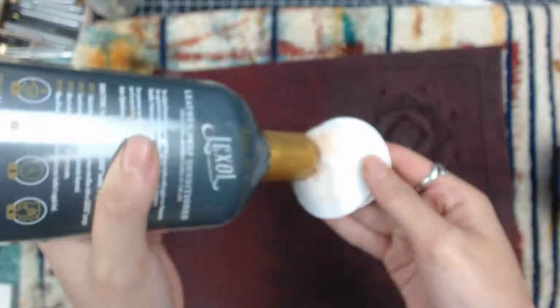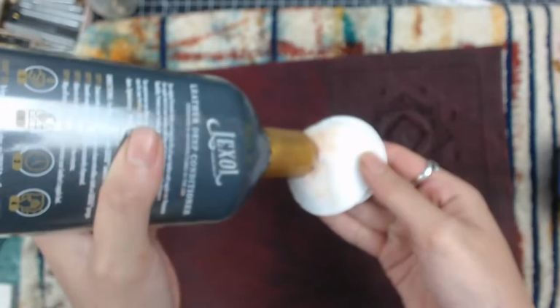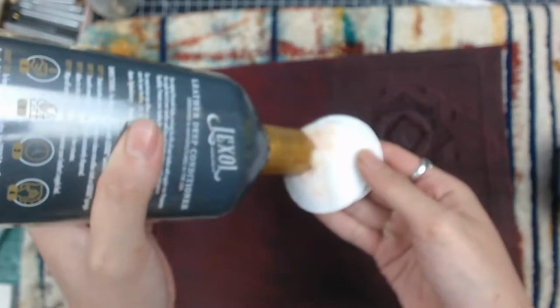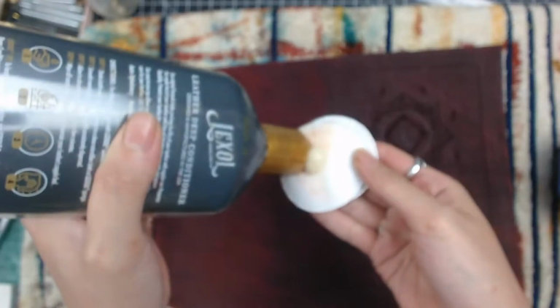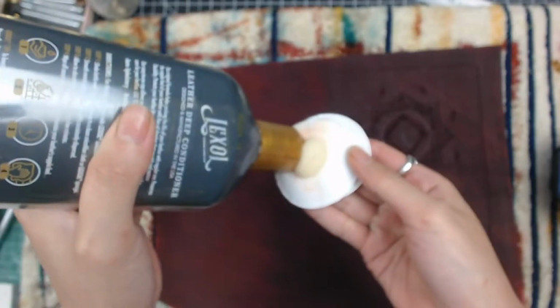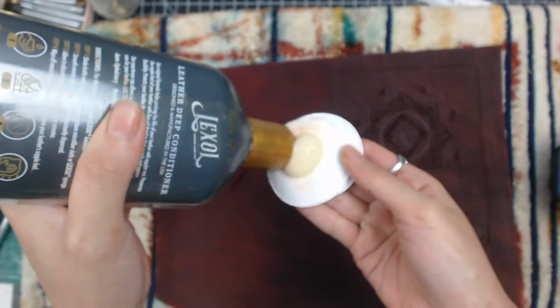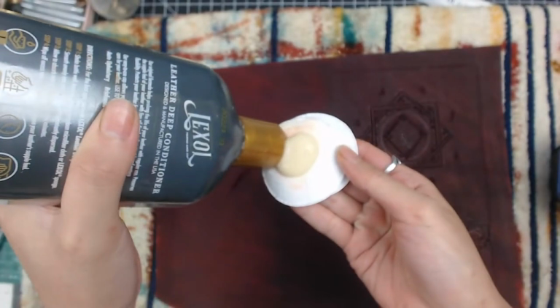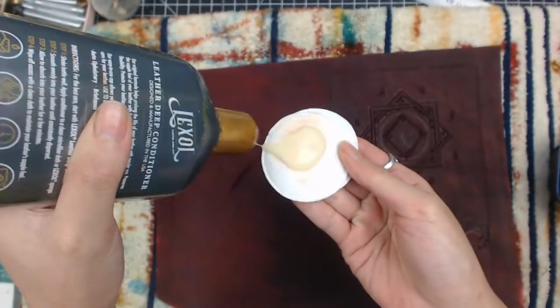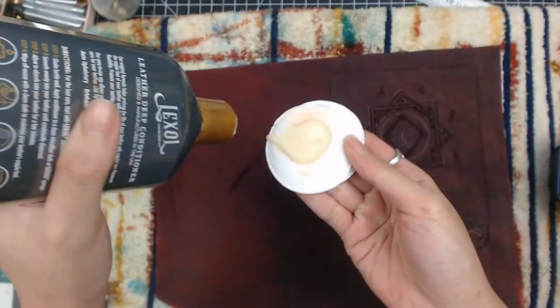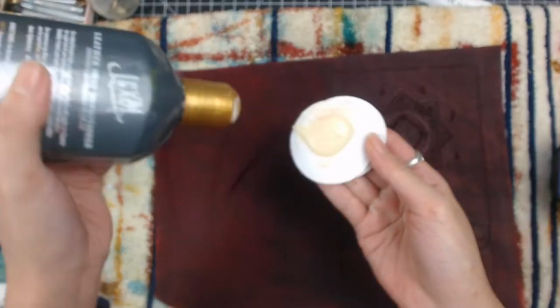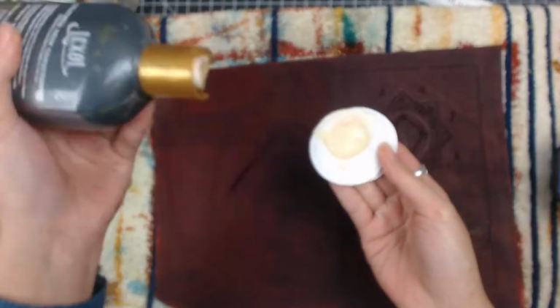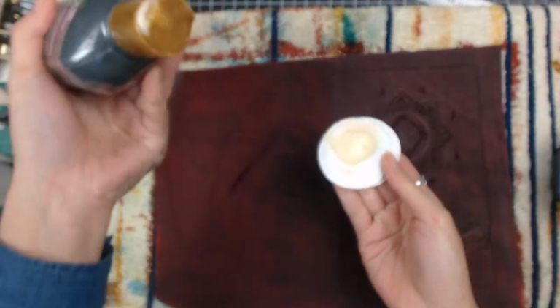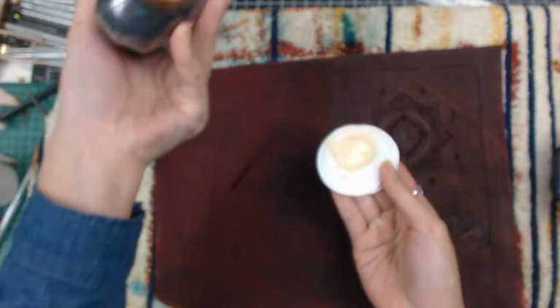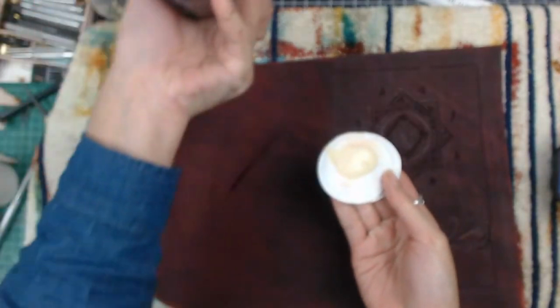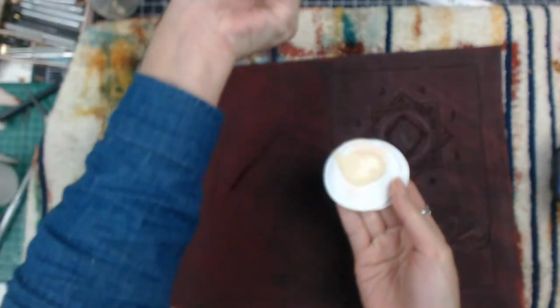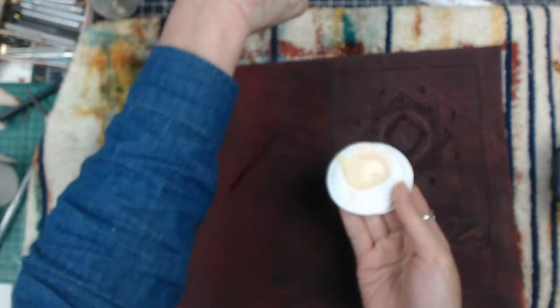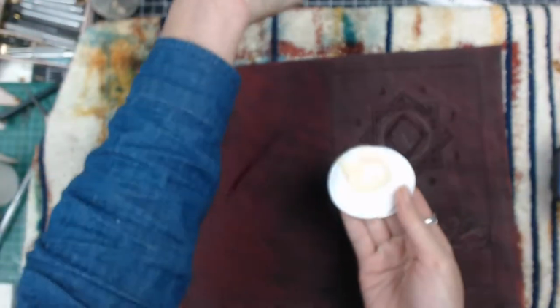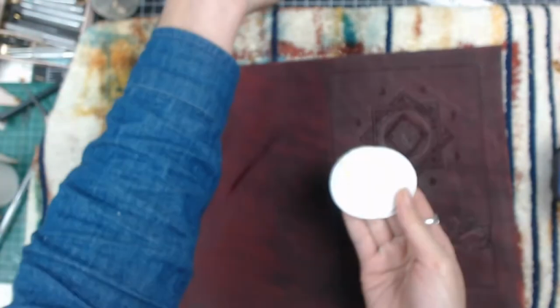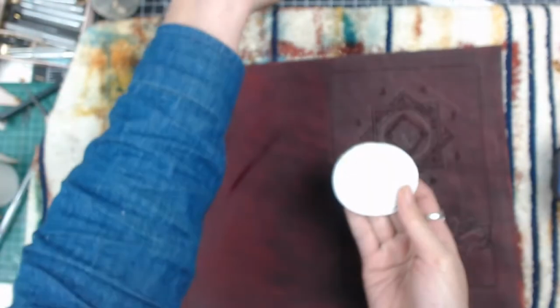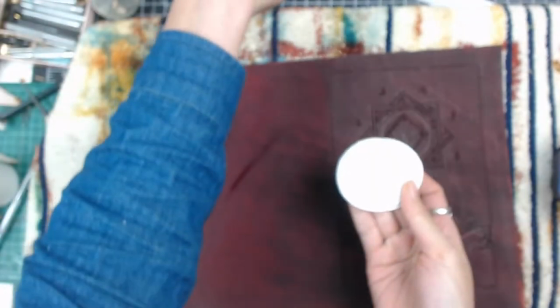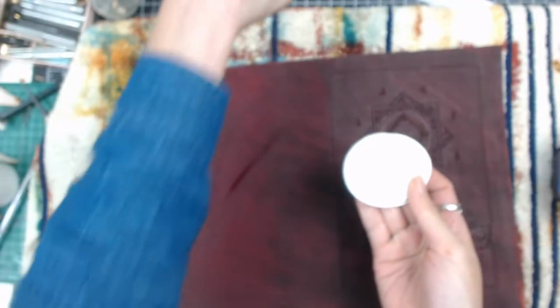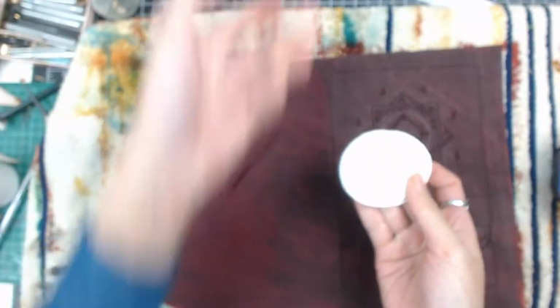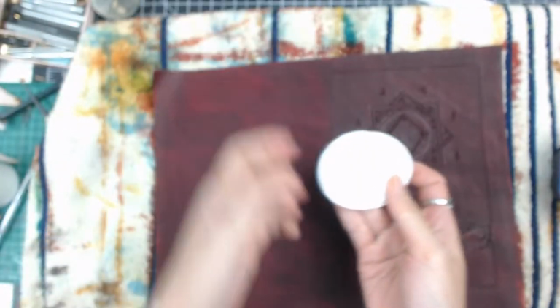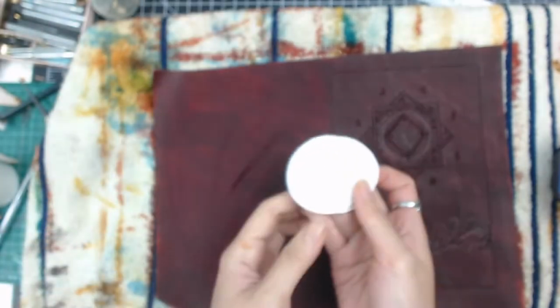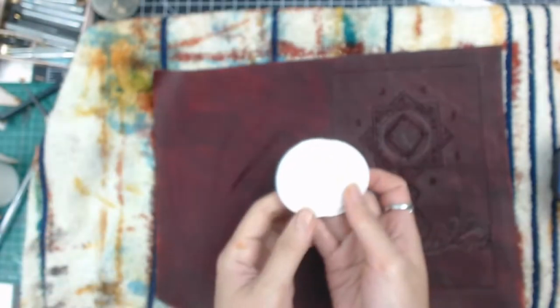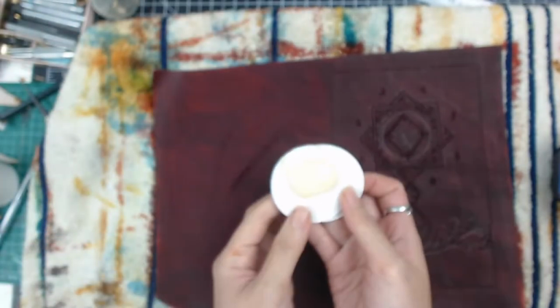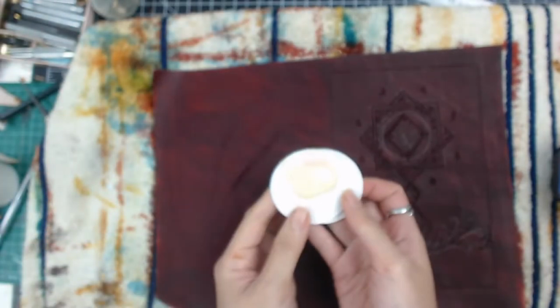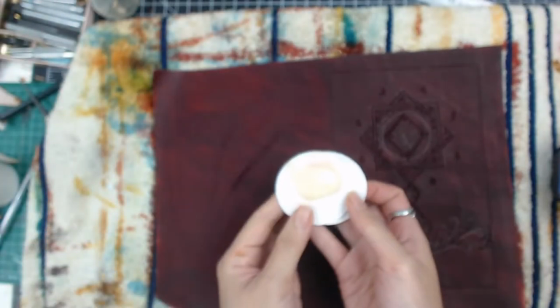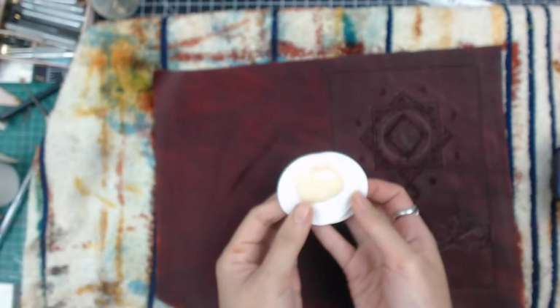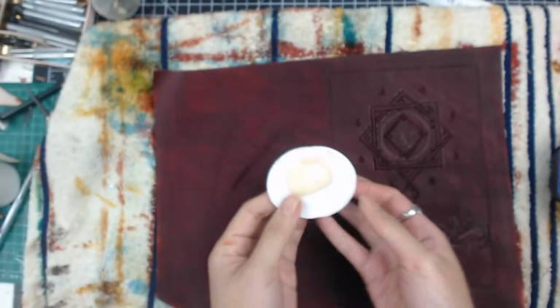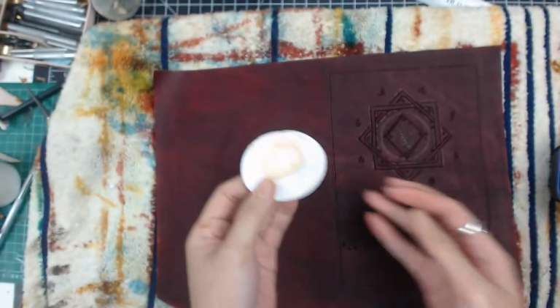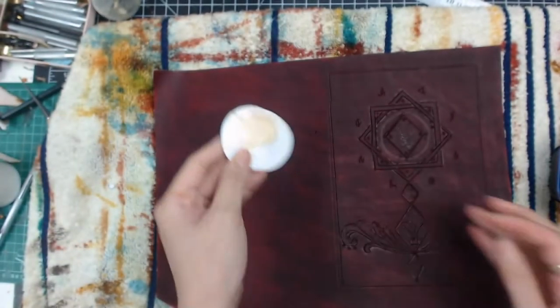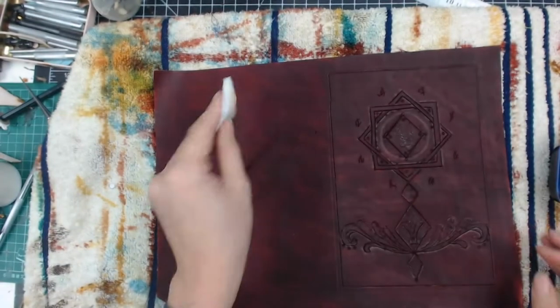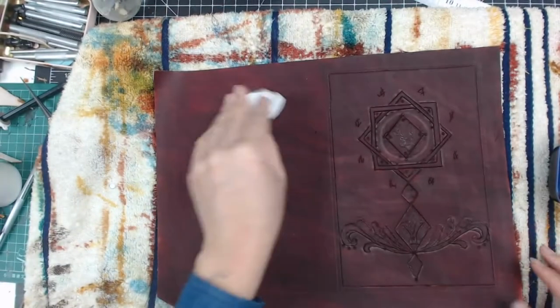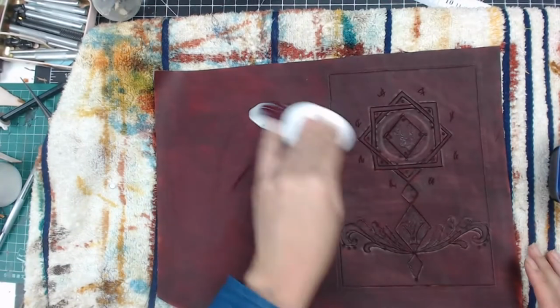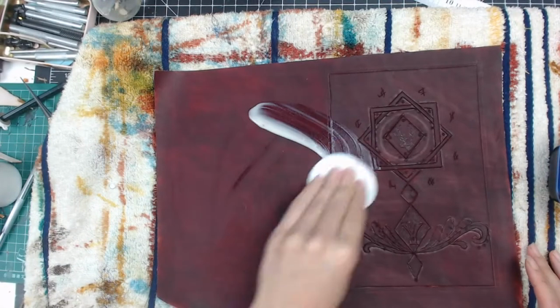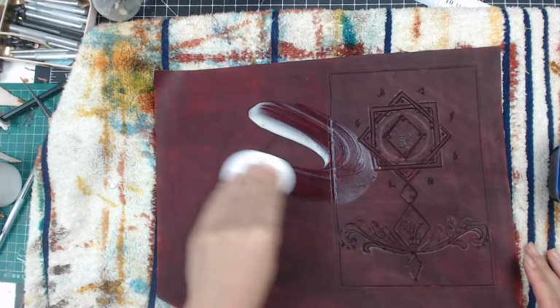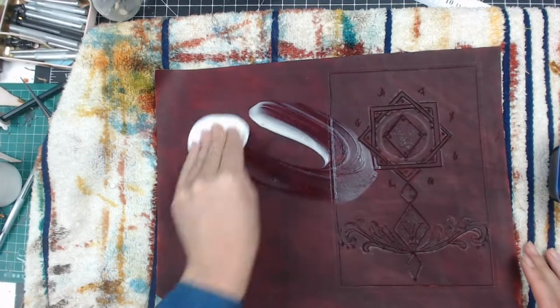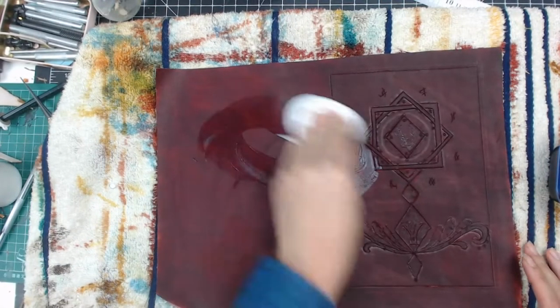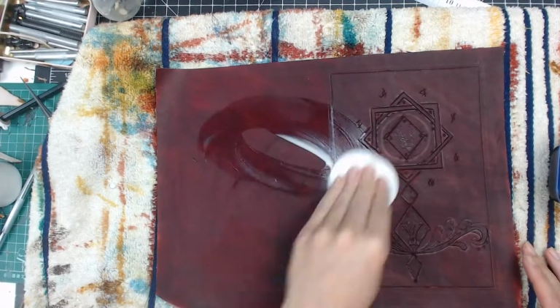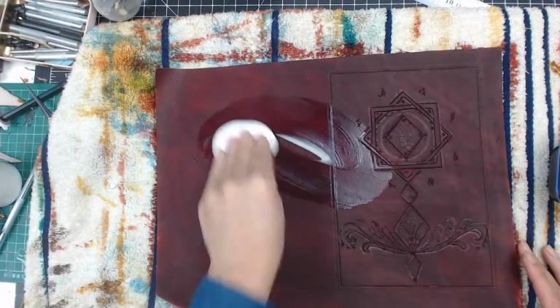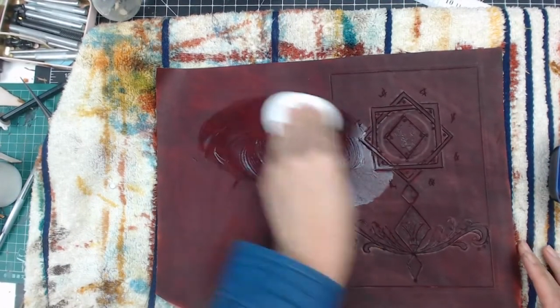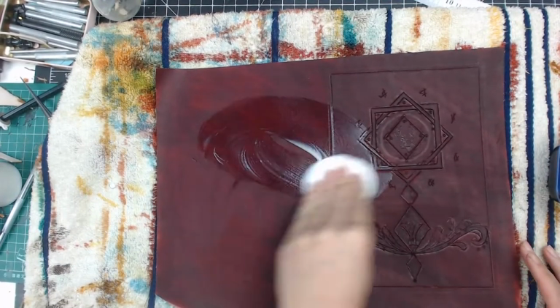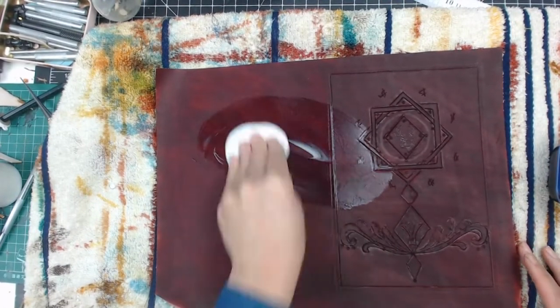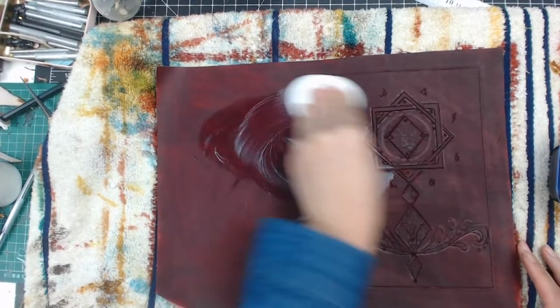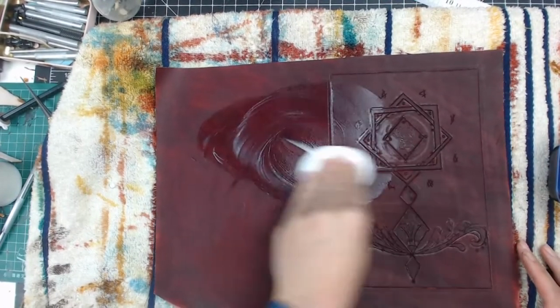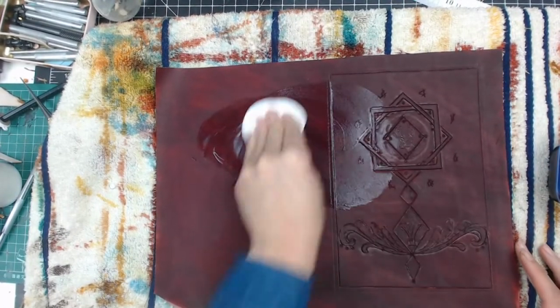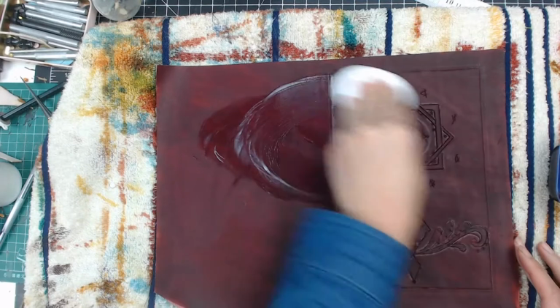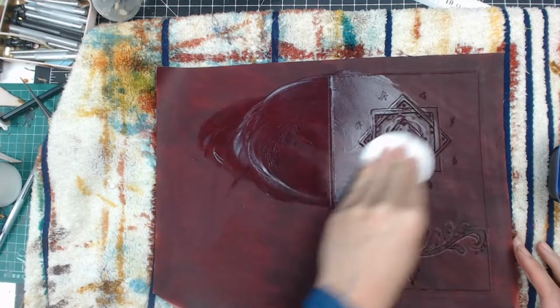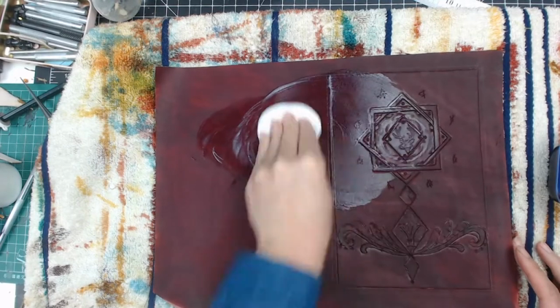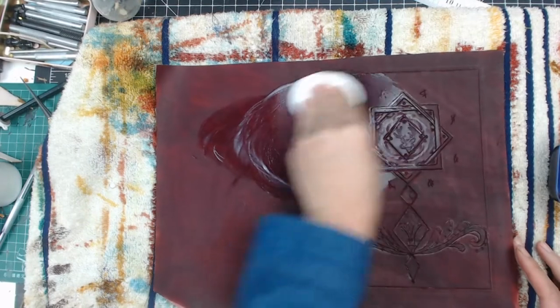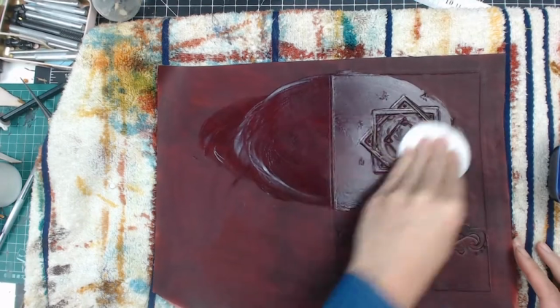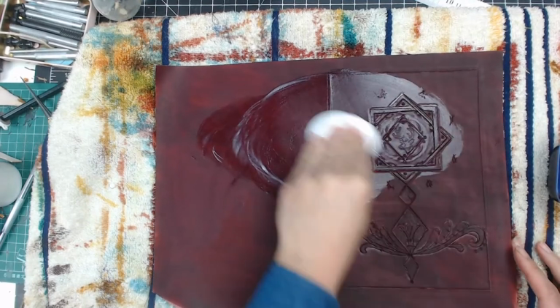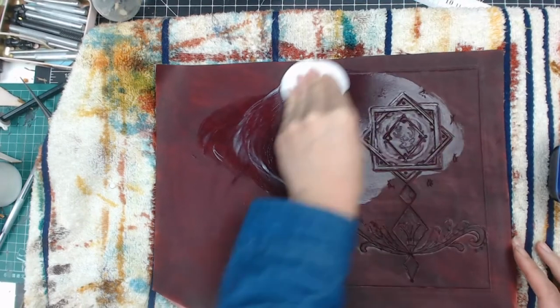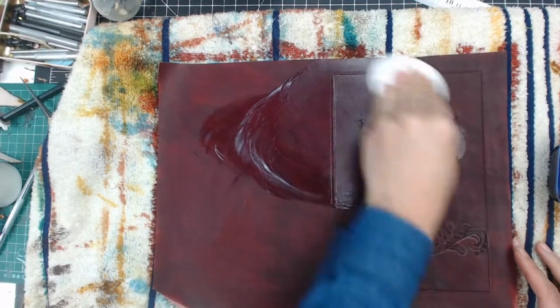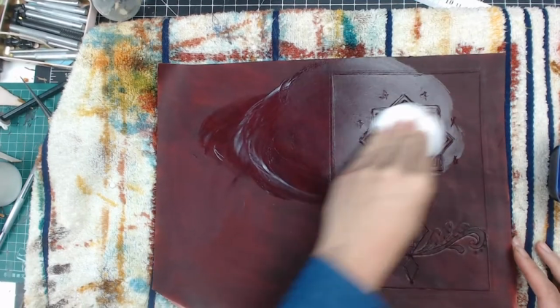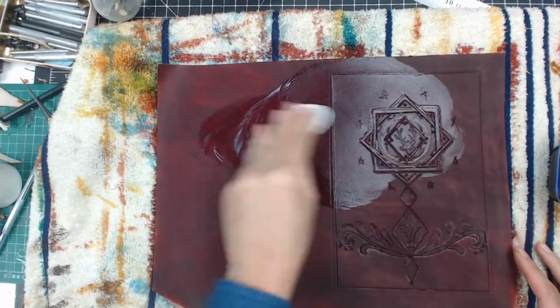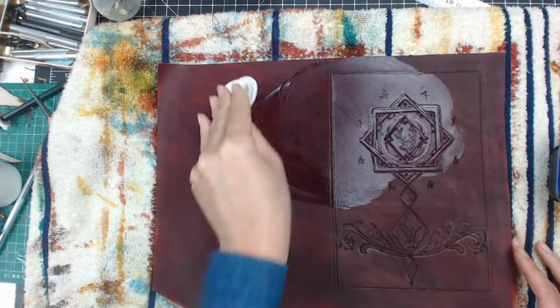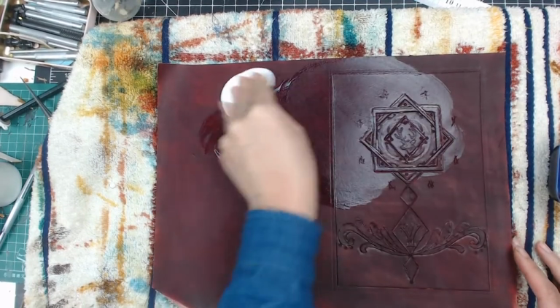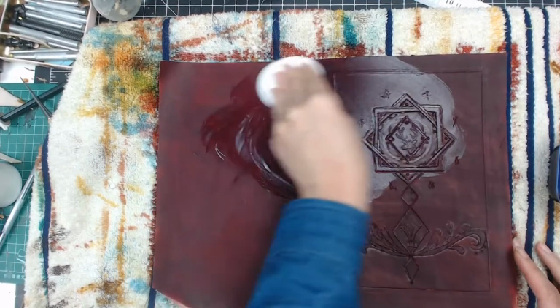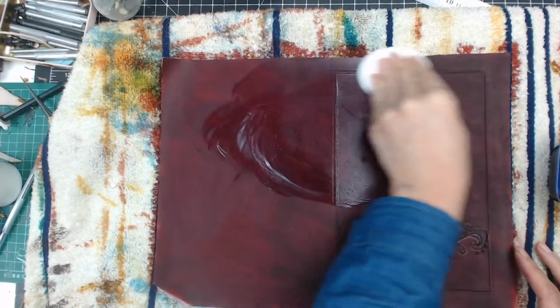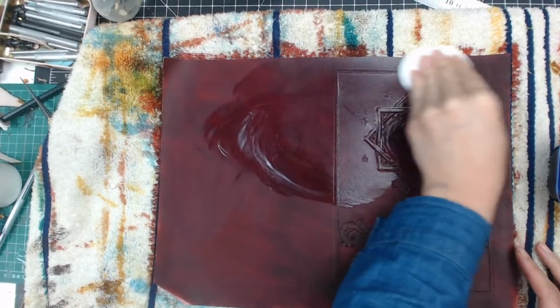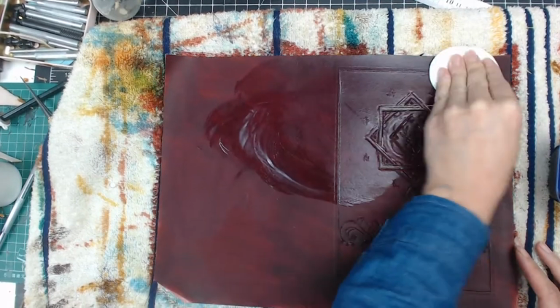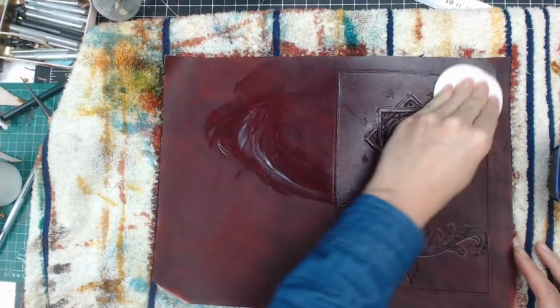After that, I apply a layer of leather conditioner and then leave it to dry overnight.